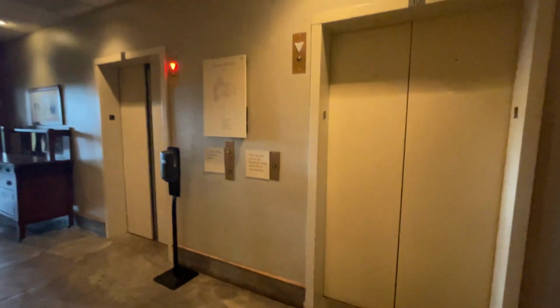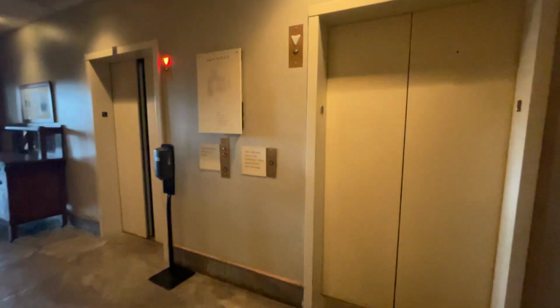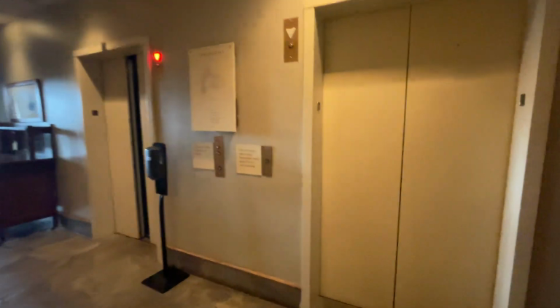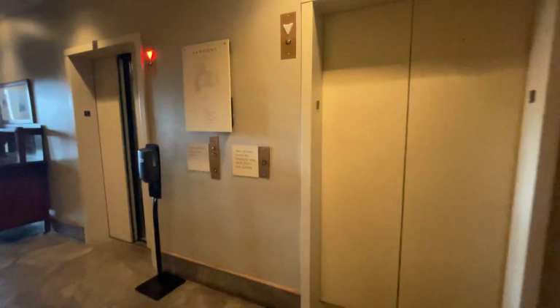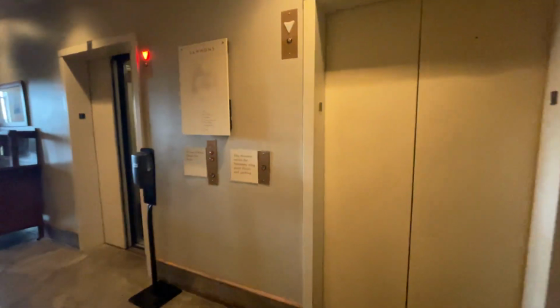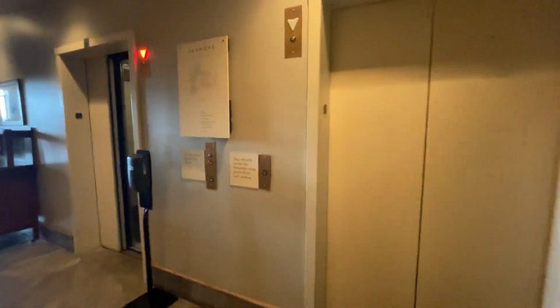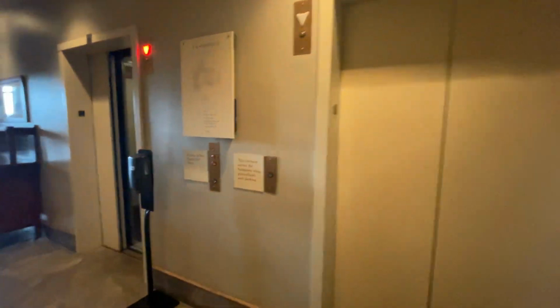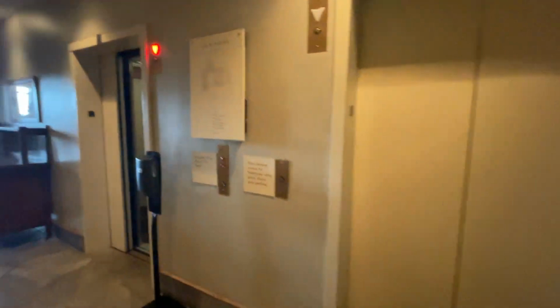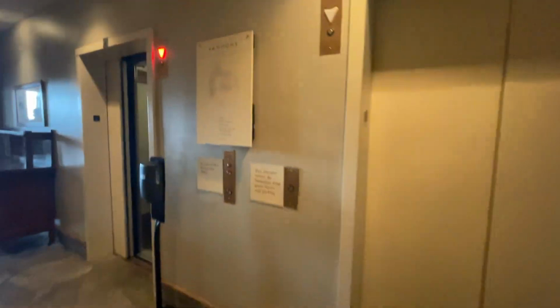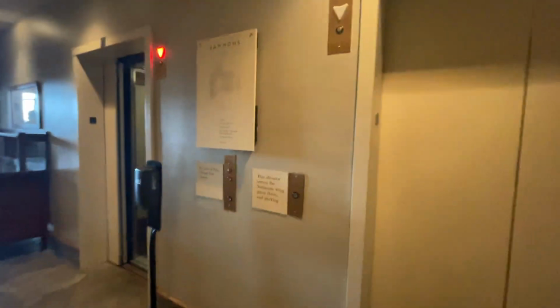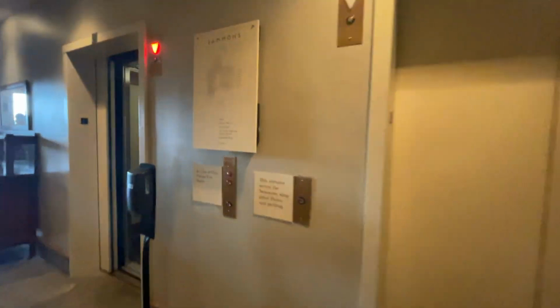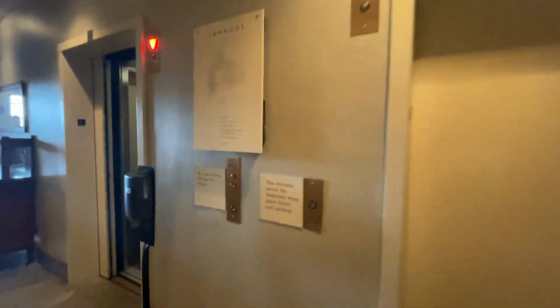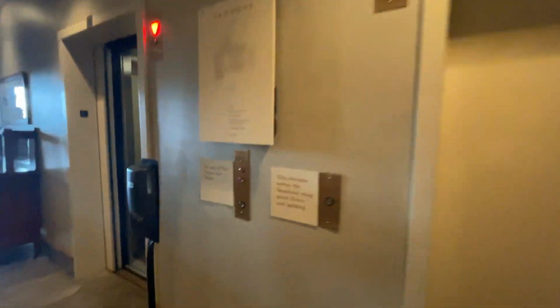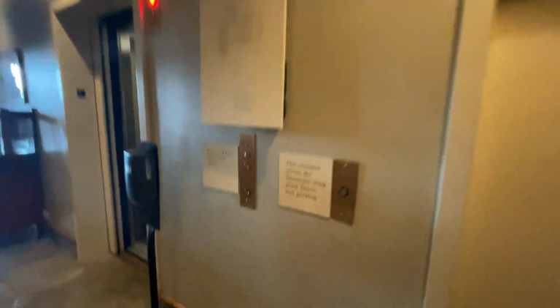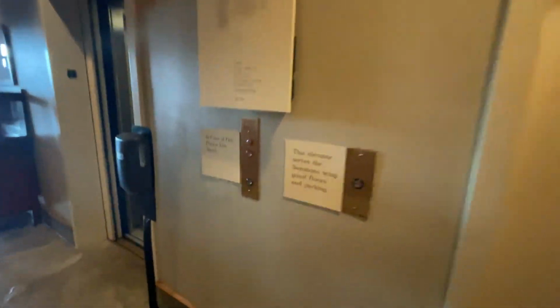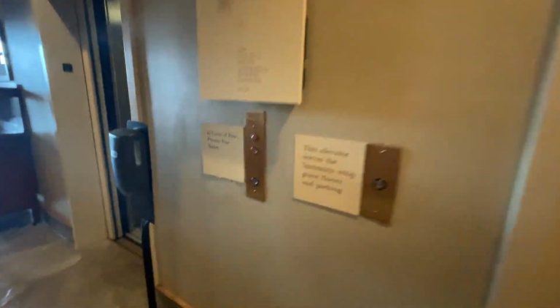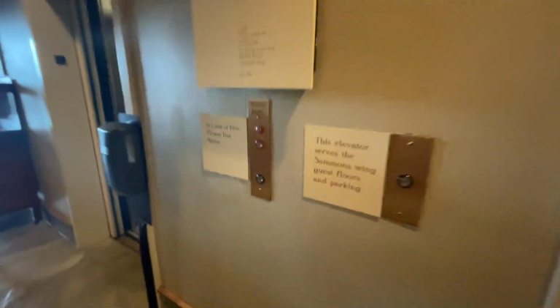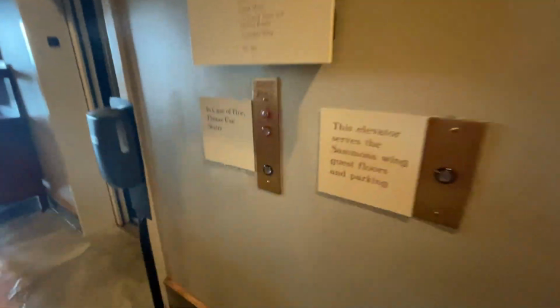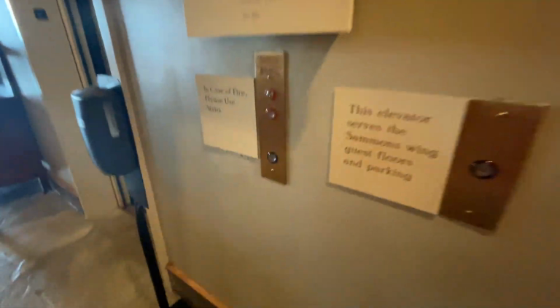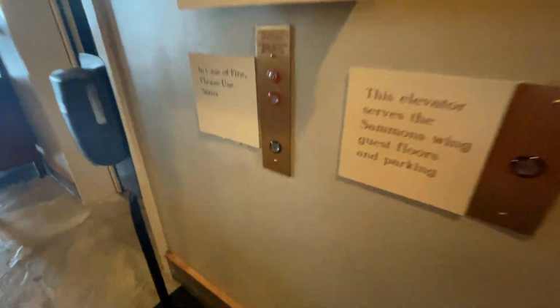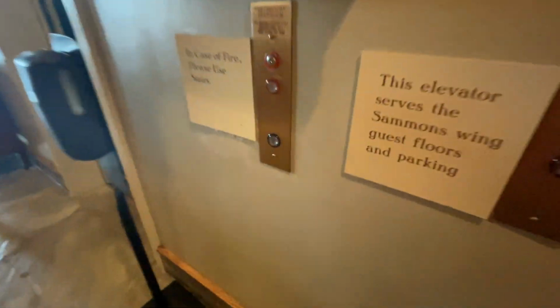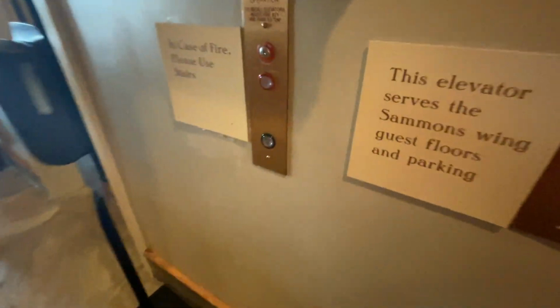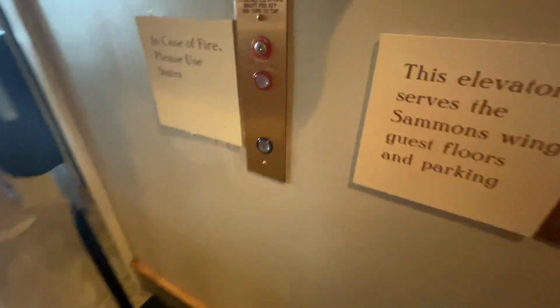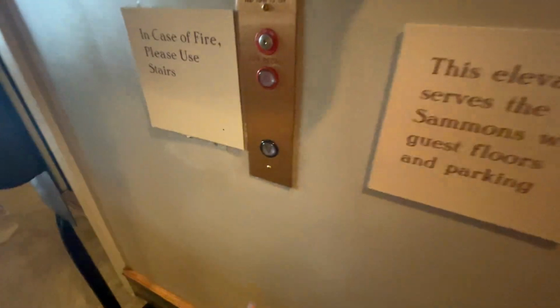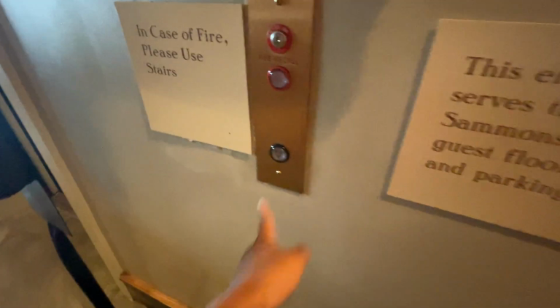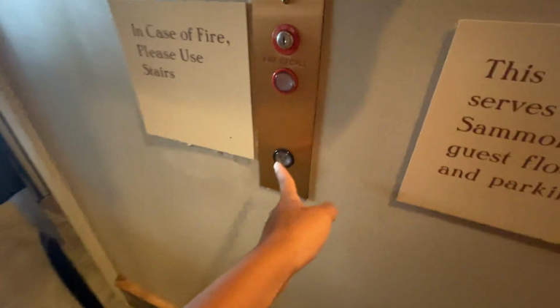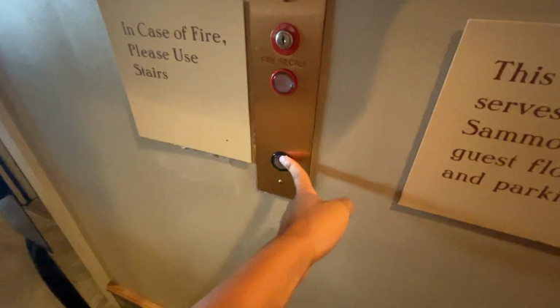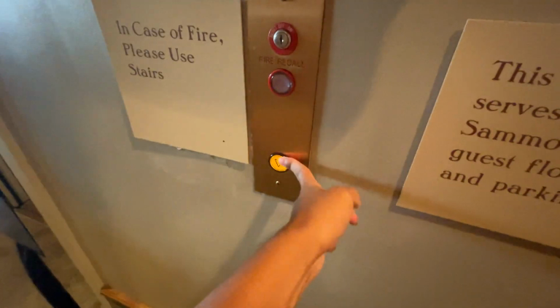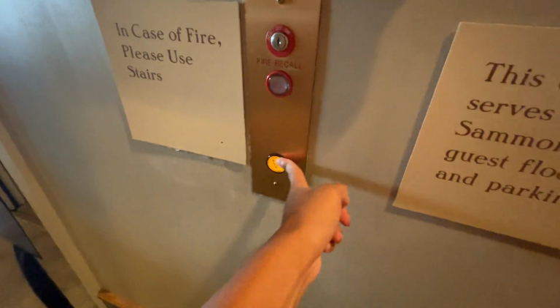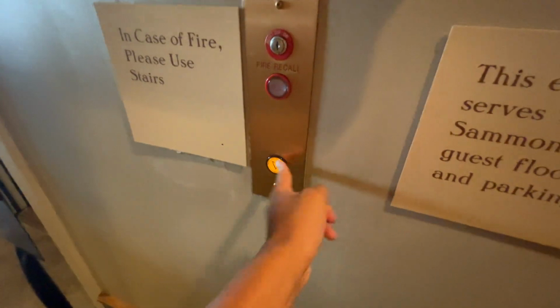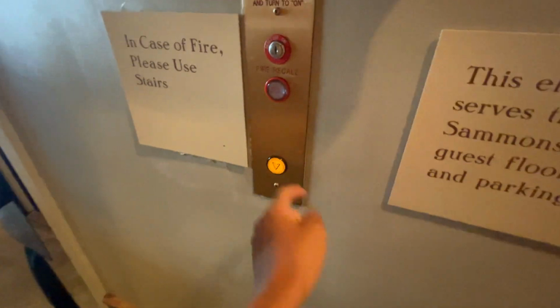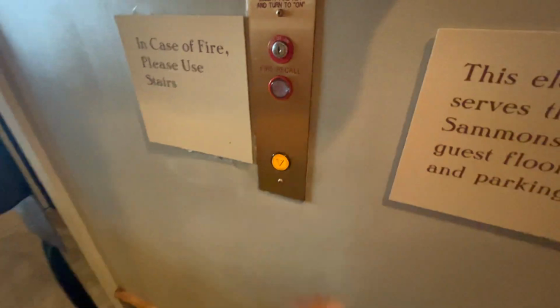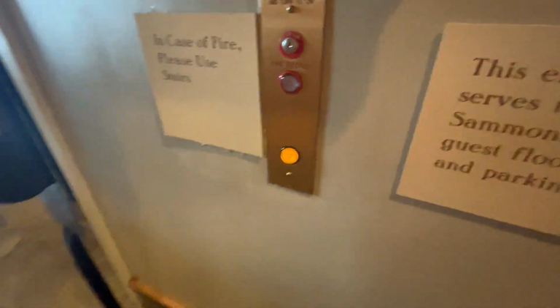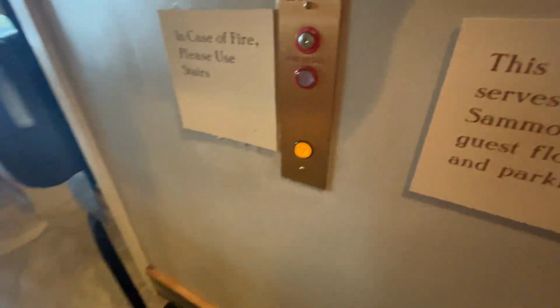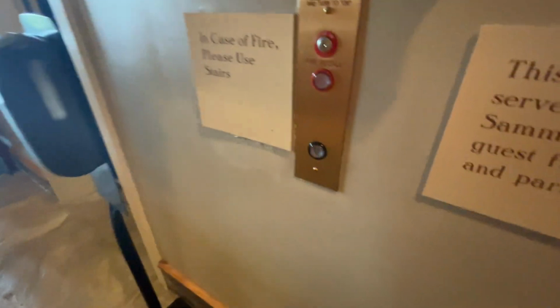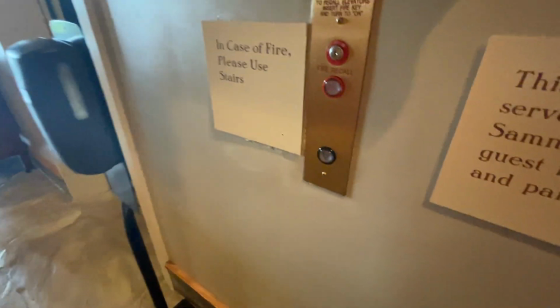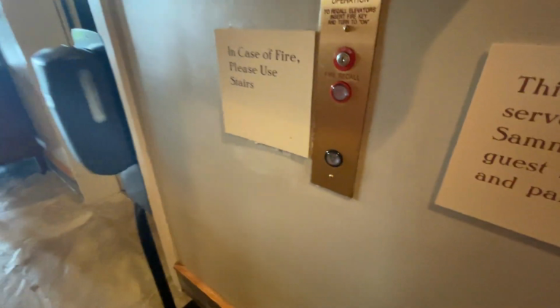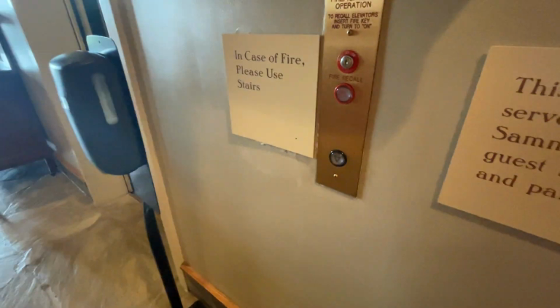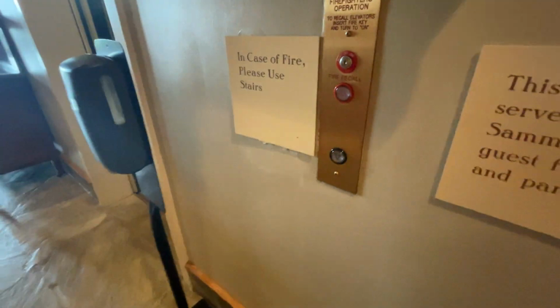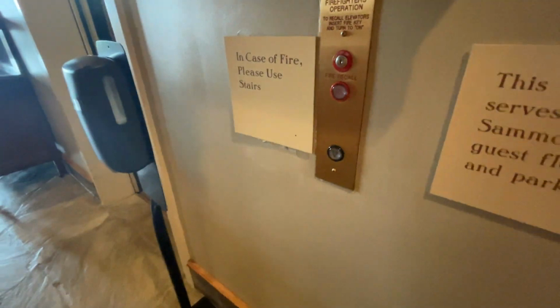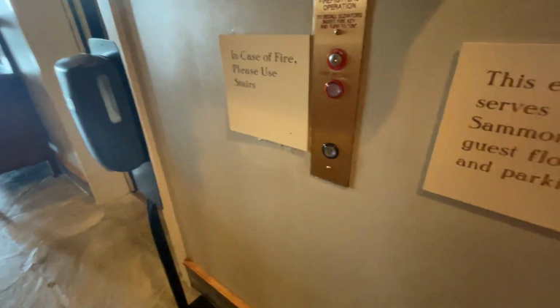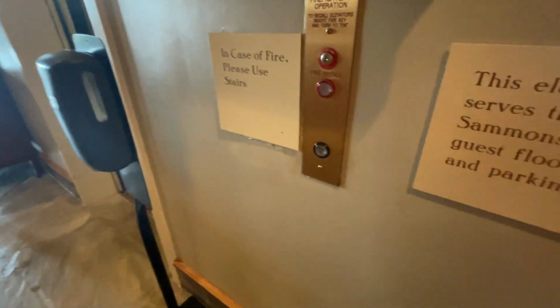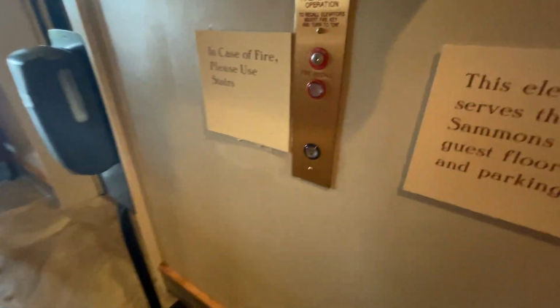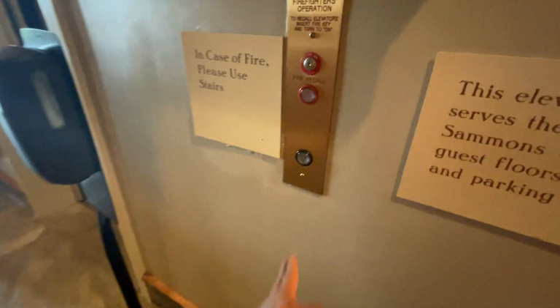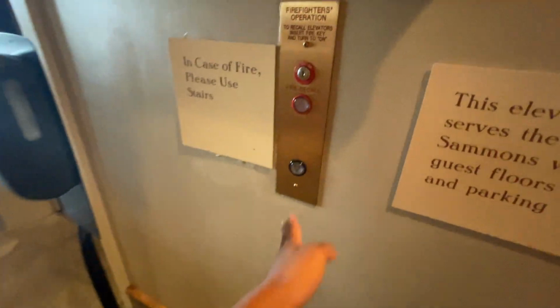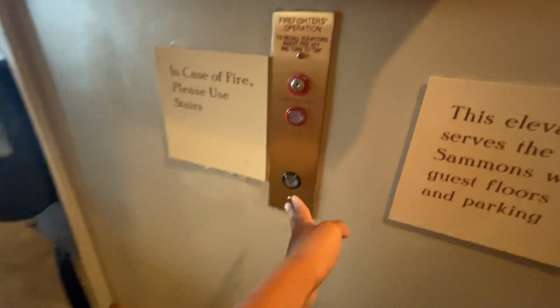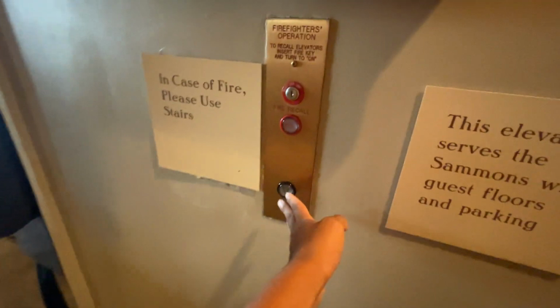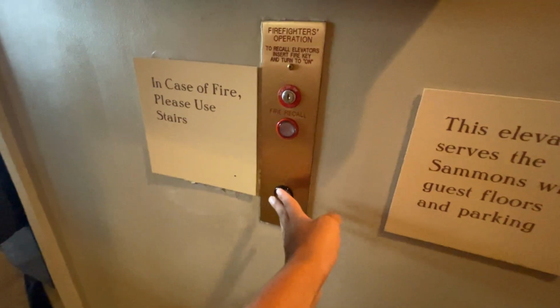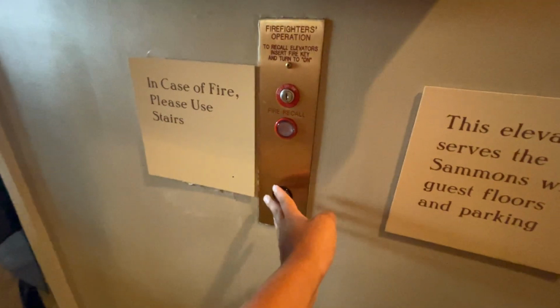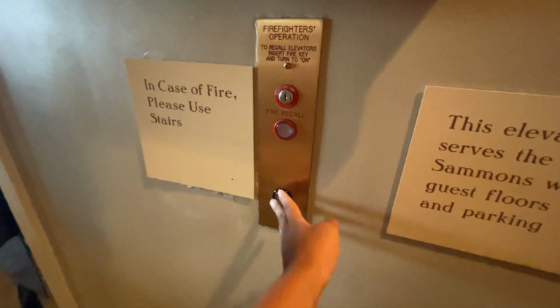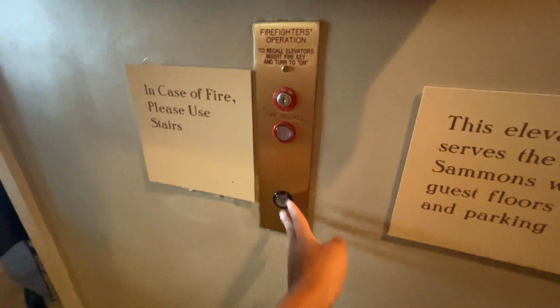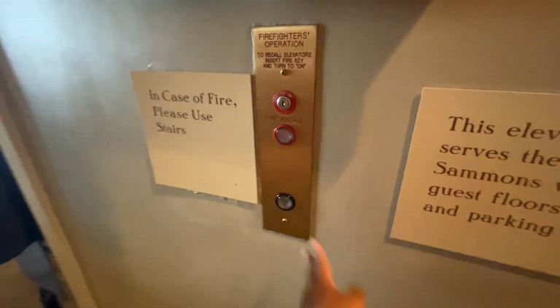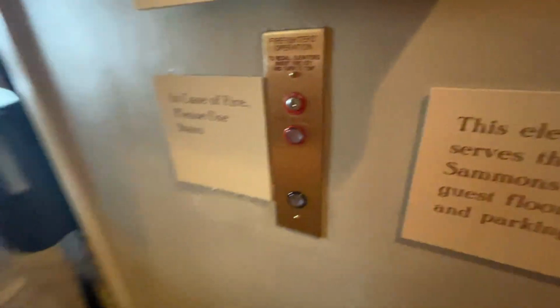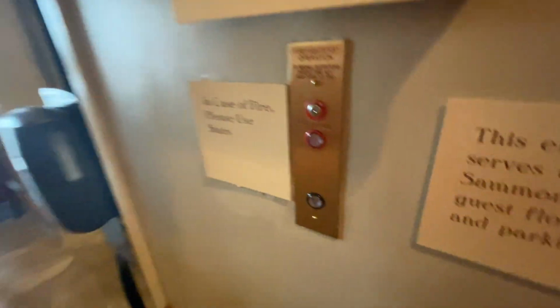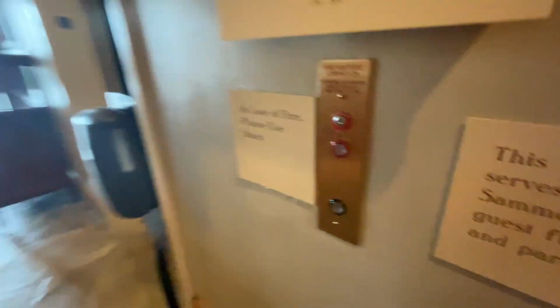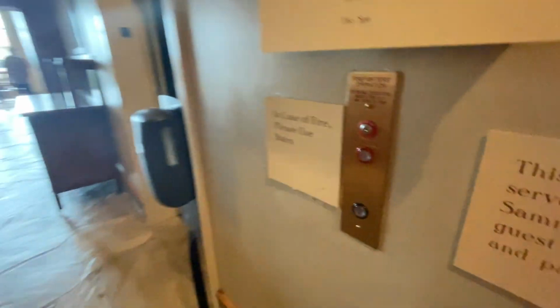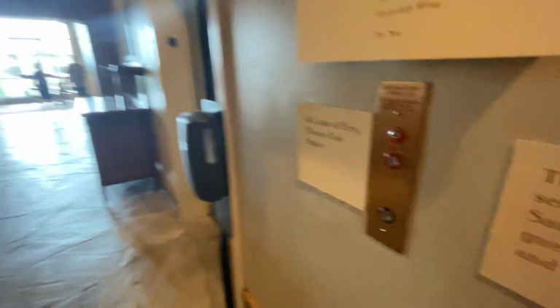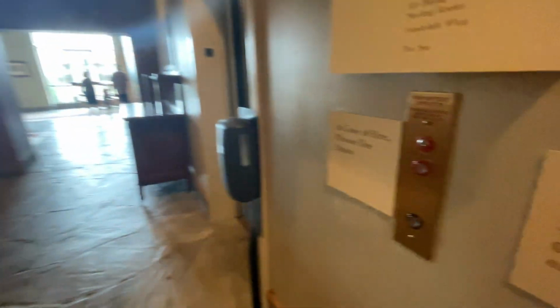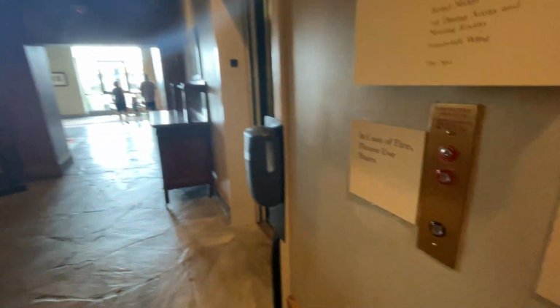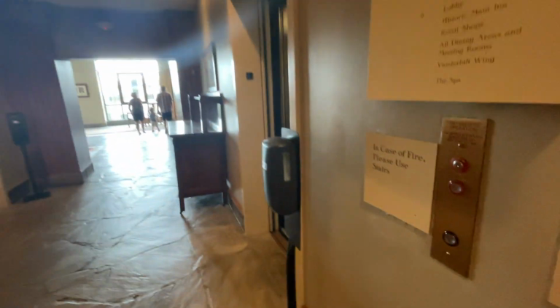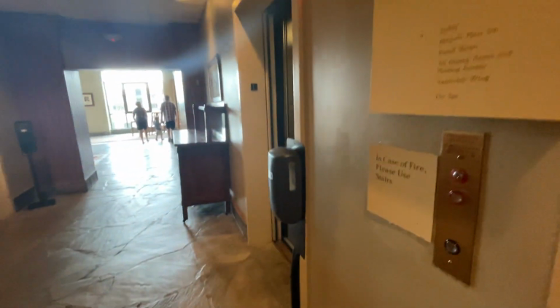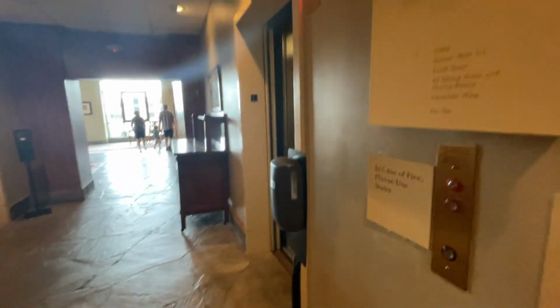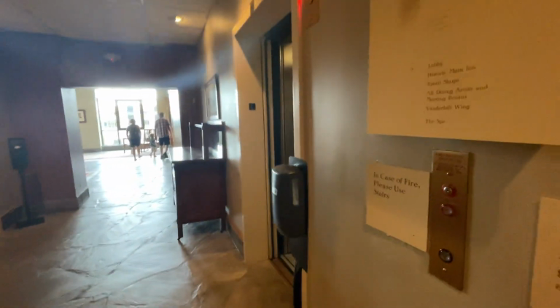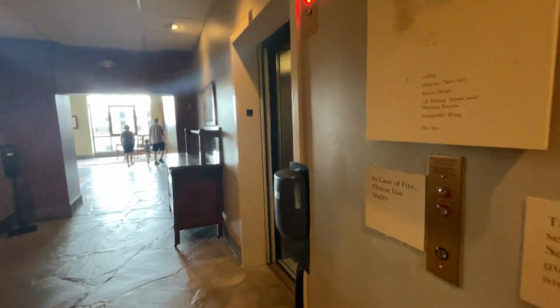These are the Salmon Twin Guest Elevators. I'll let them go.